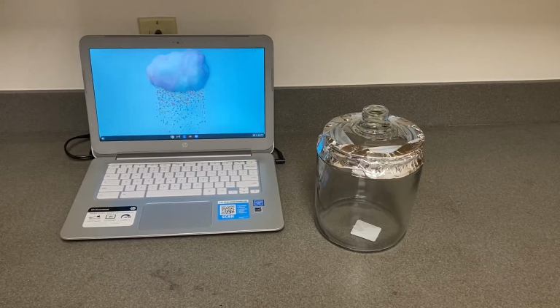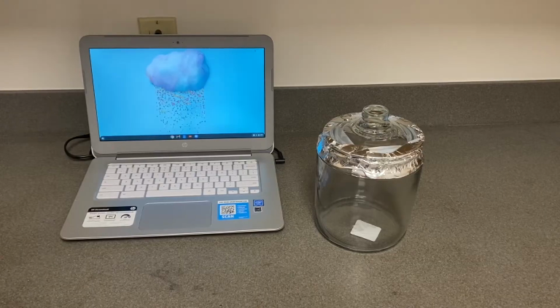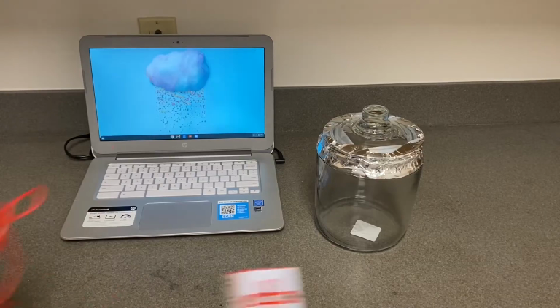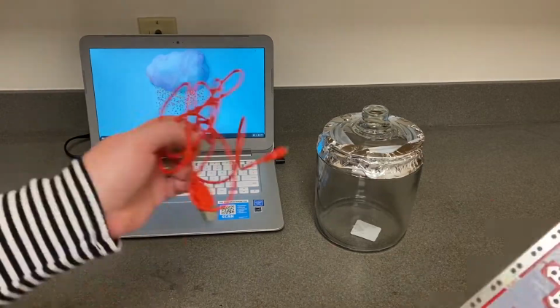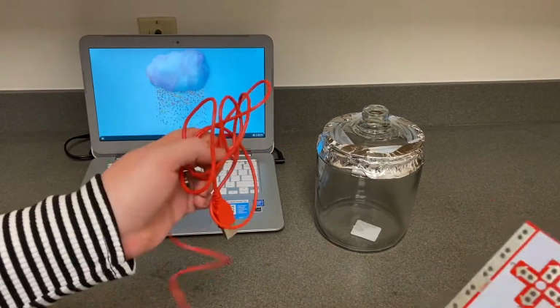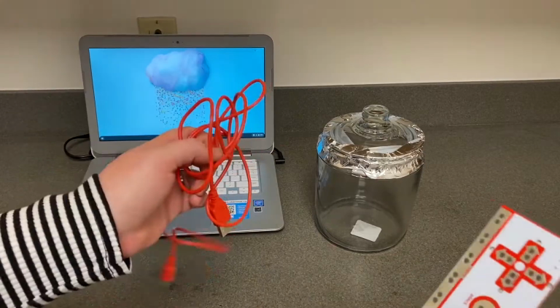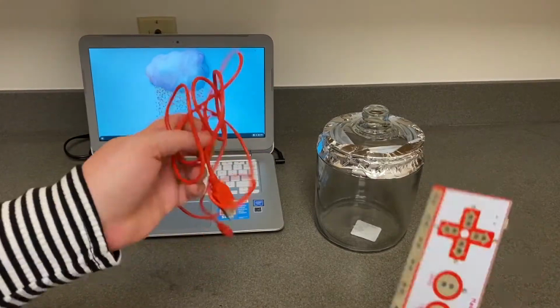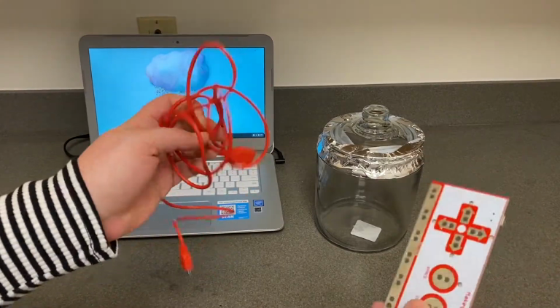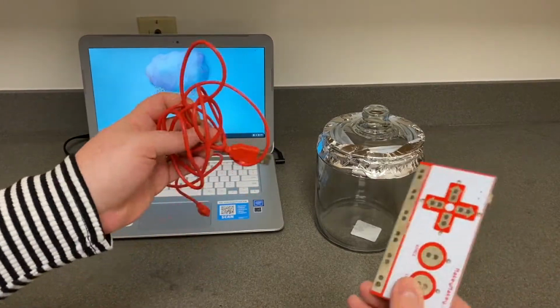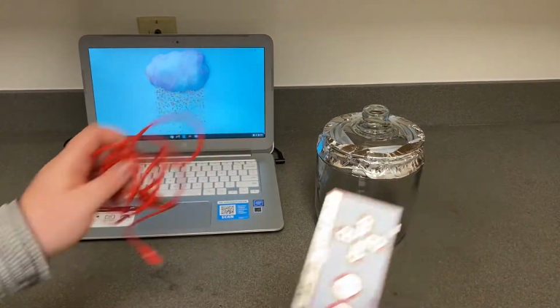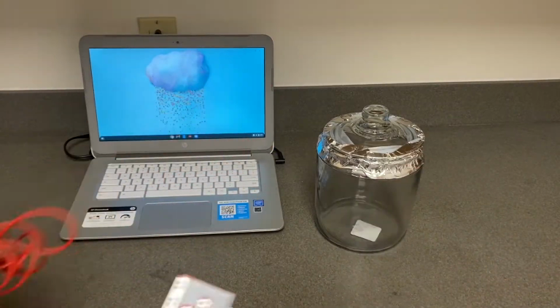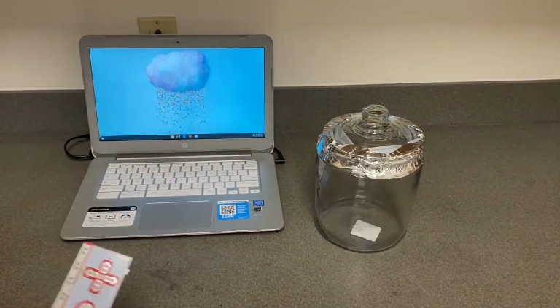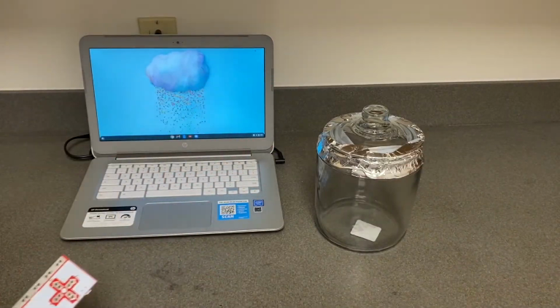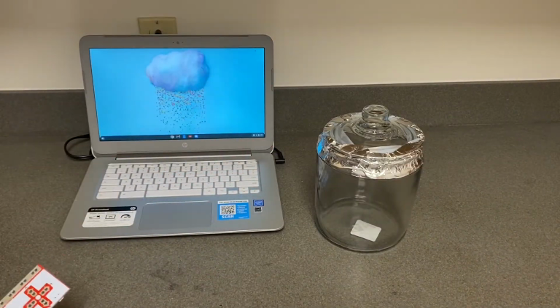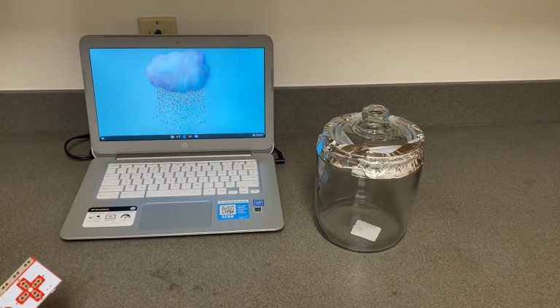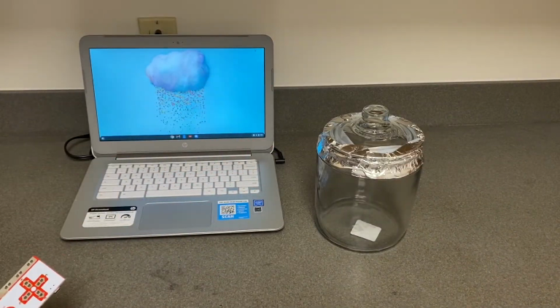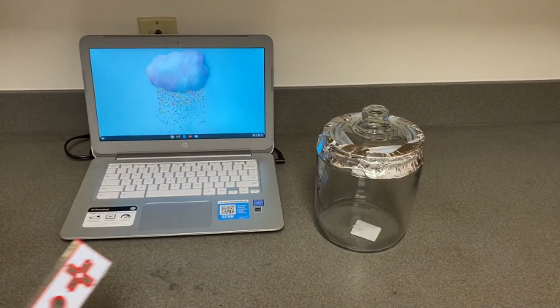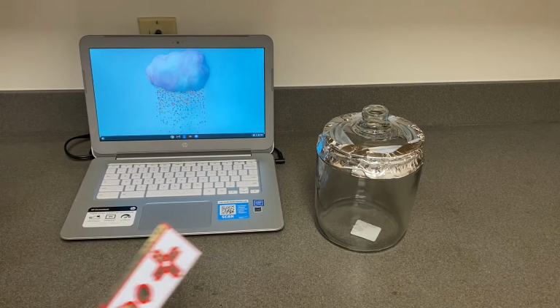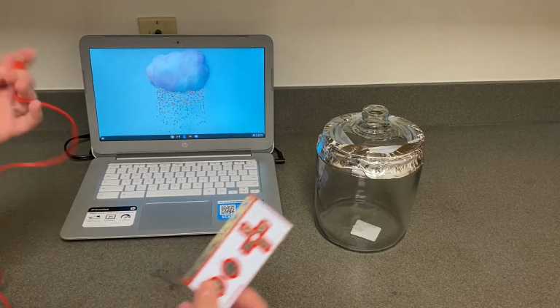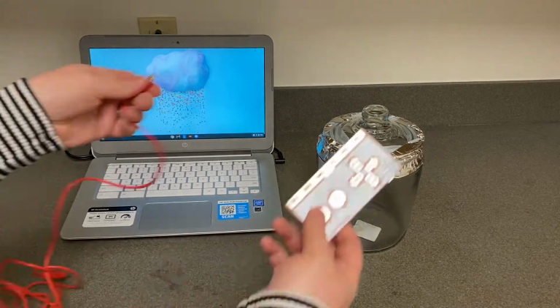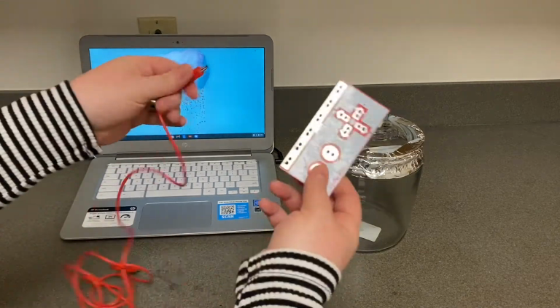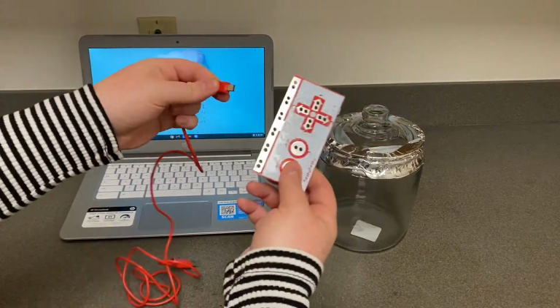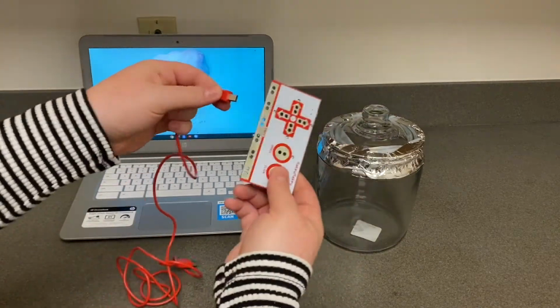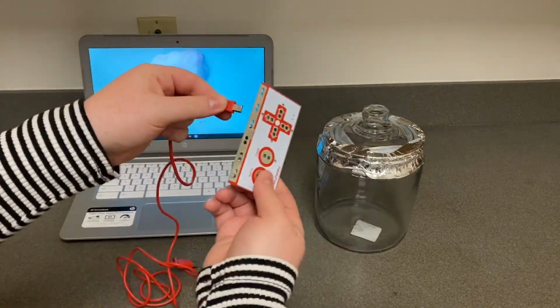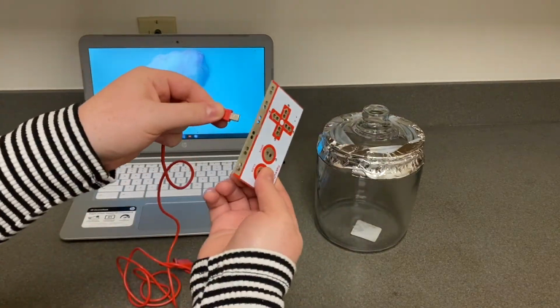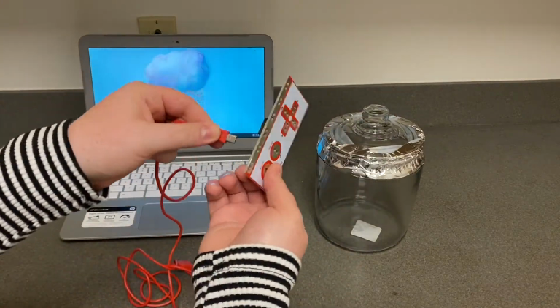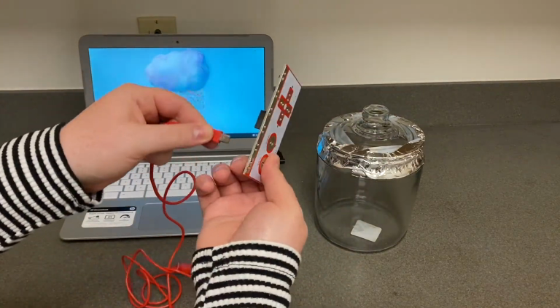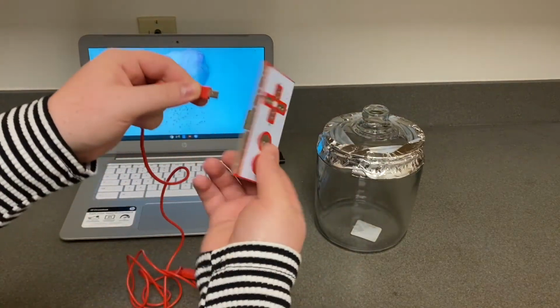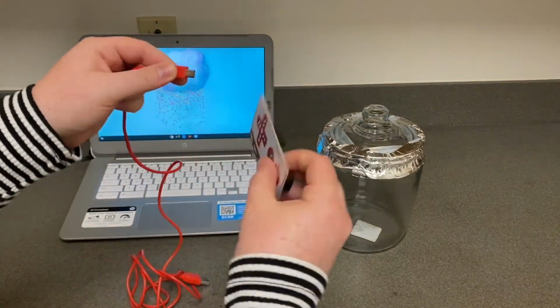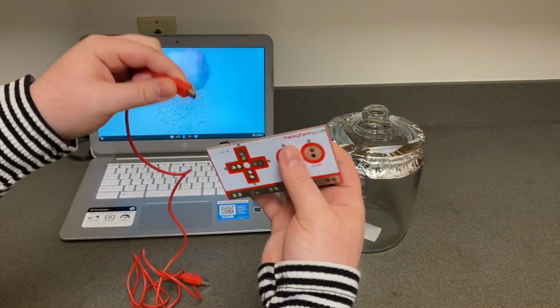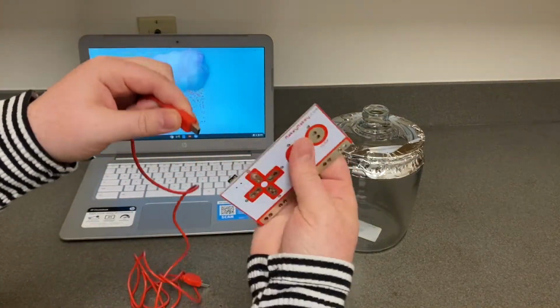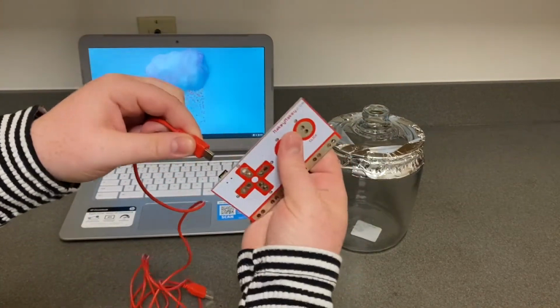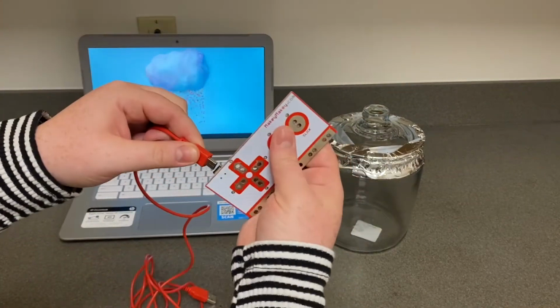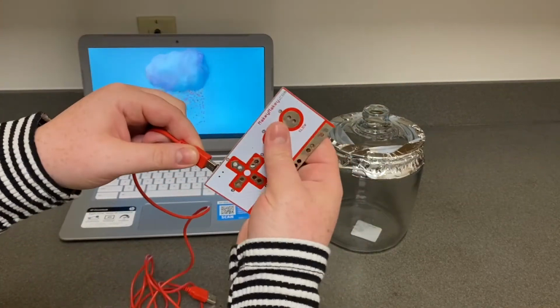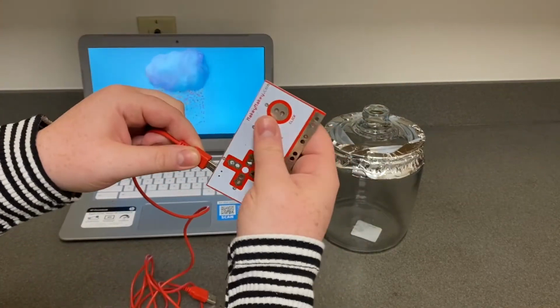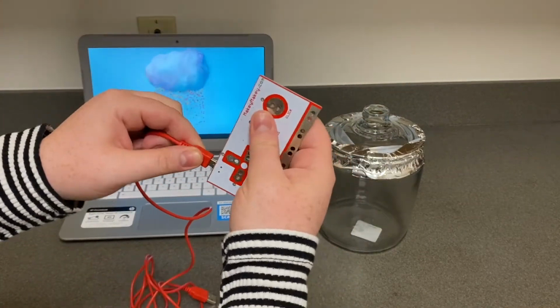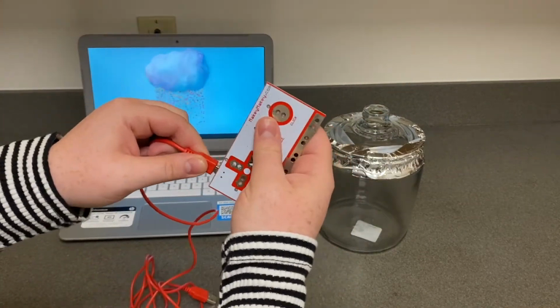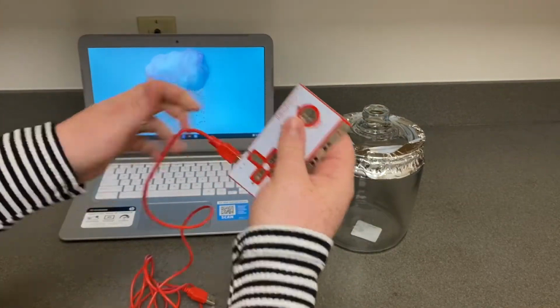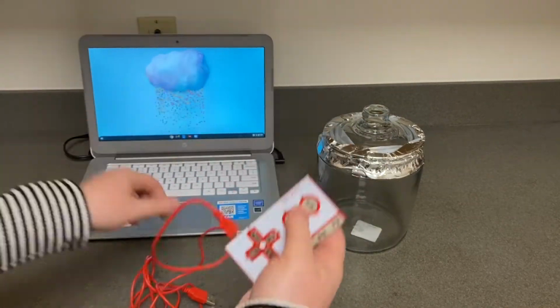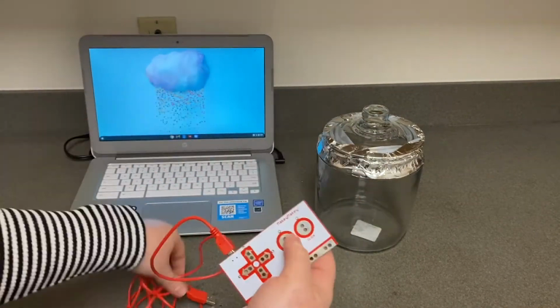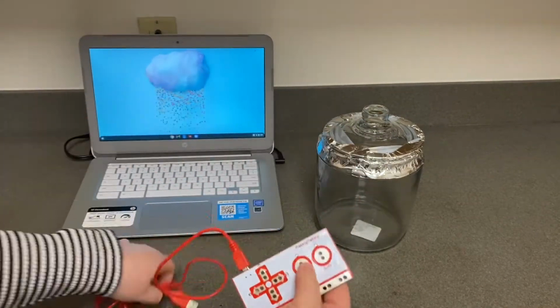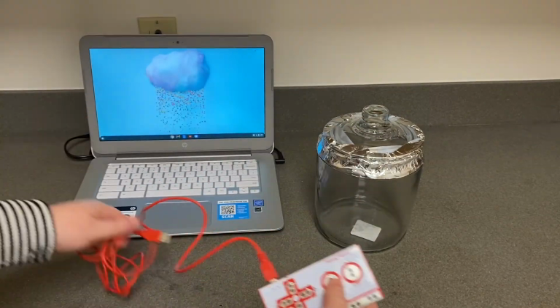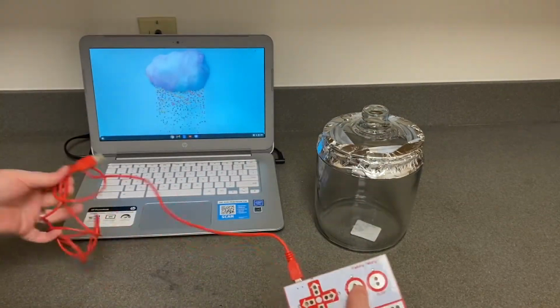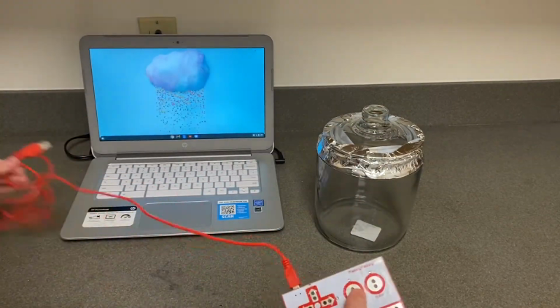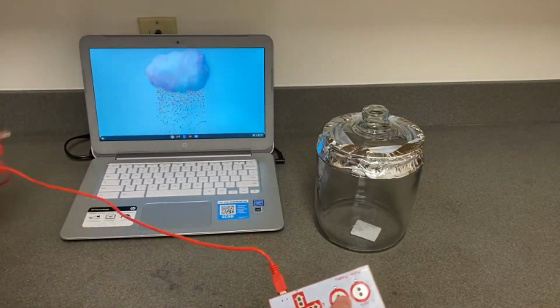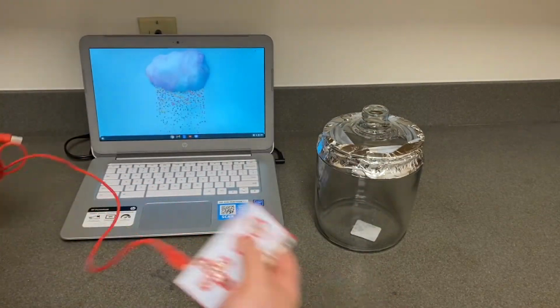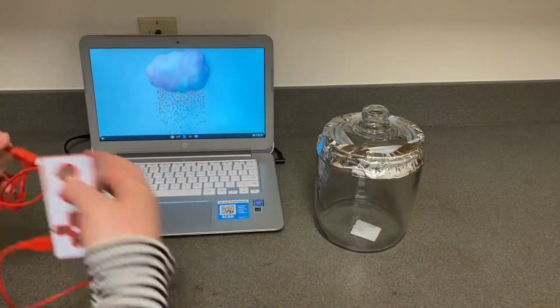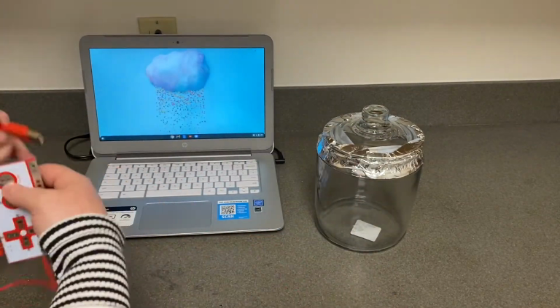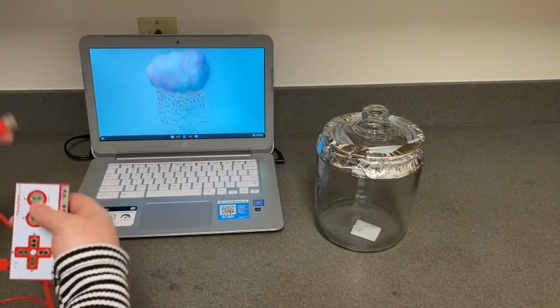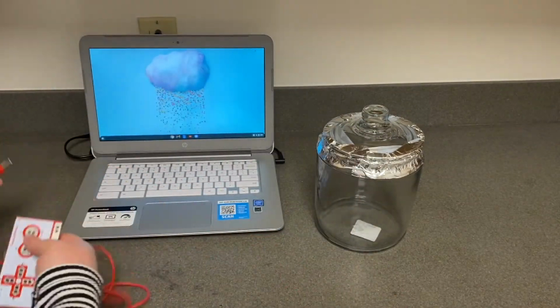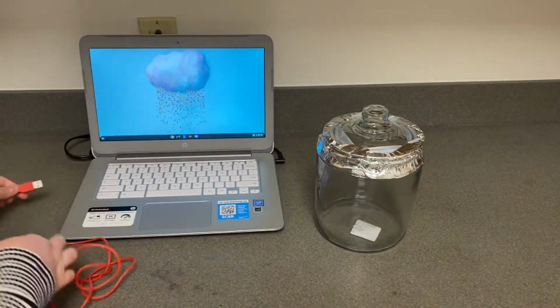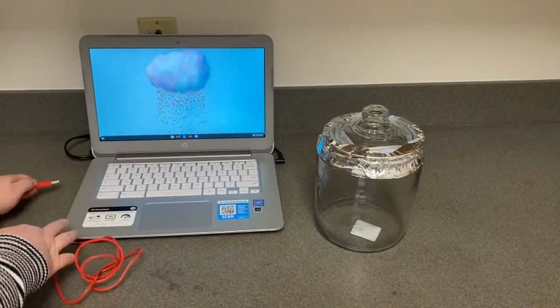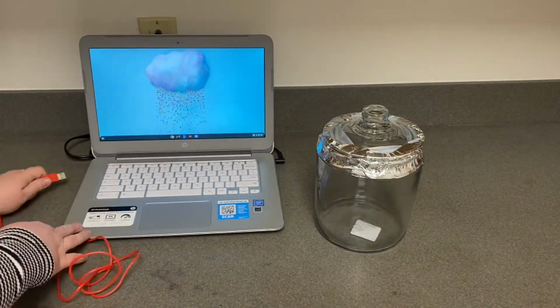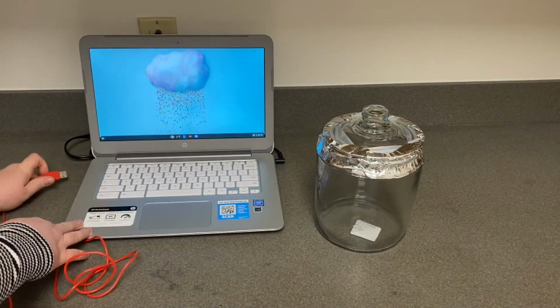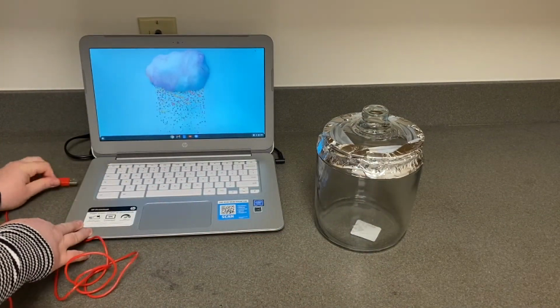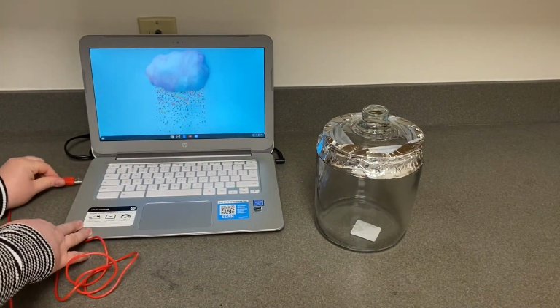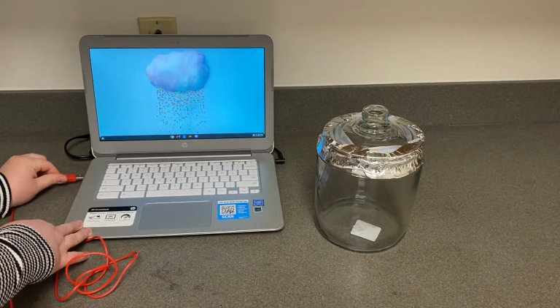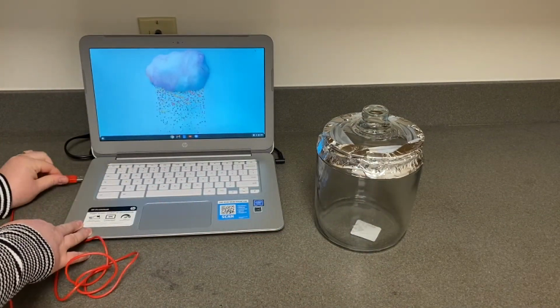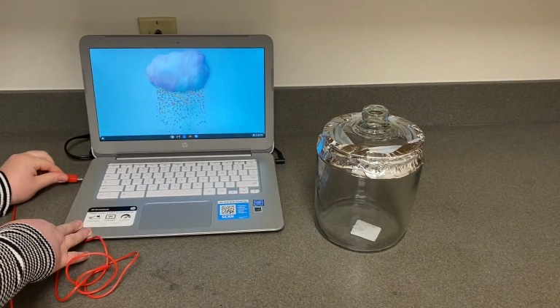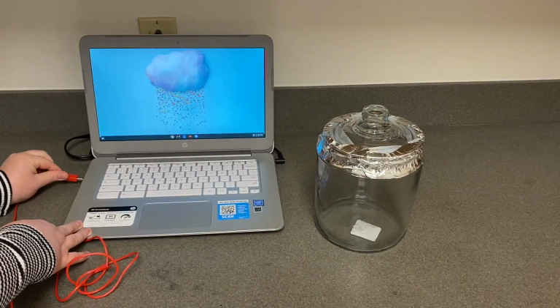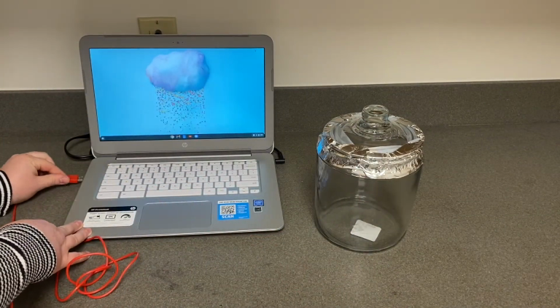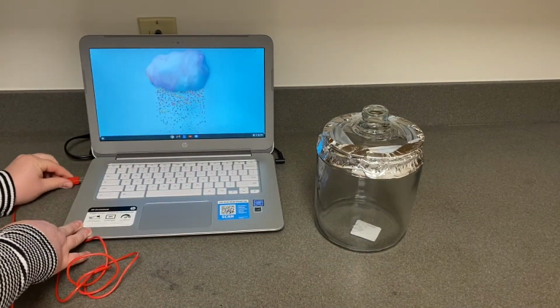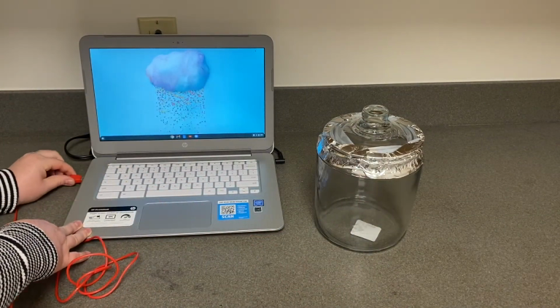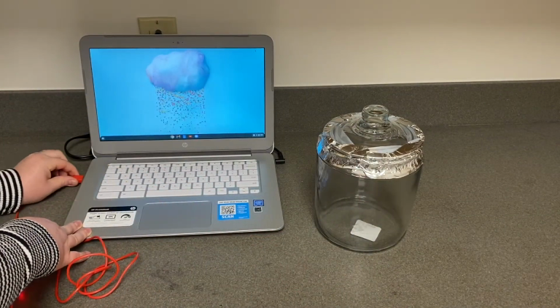Now, connect your Makey Makey. Take the small end of the cord and connect it to the Makey Makey board, and the larger end to your USB port.